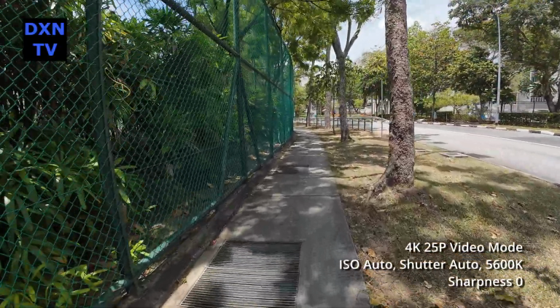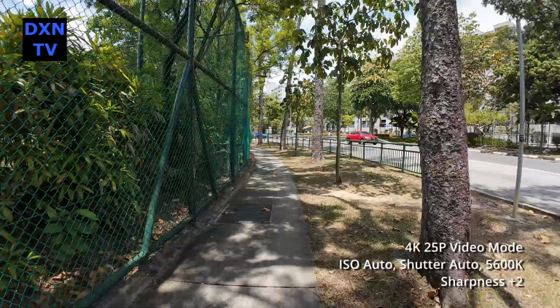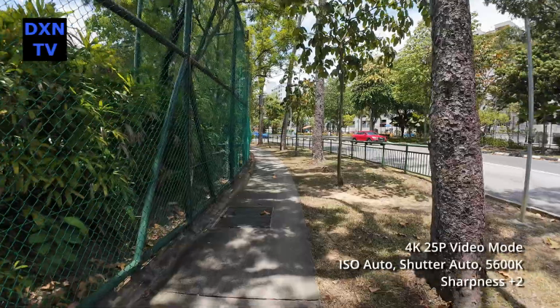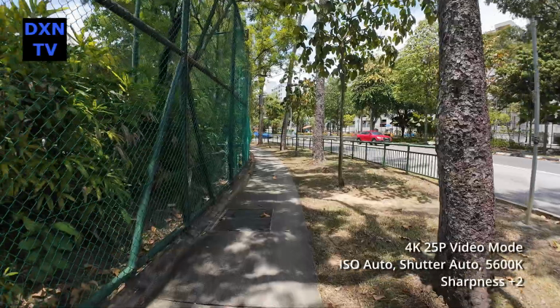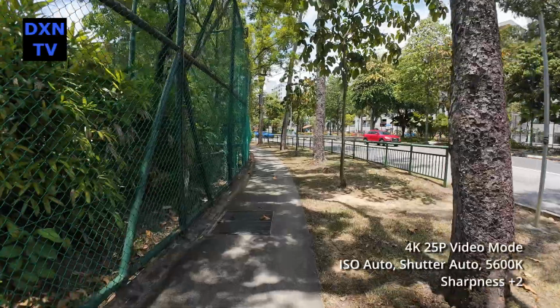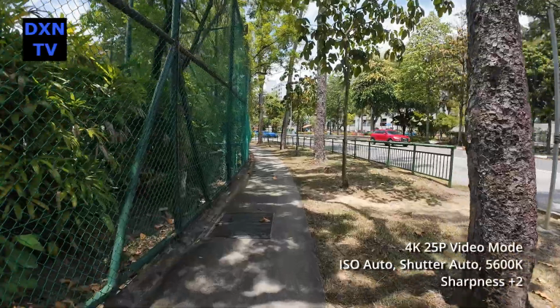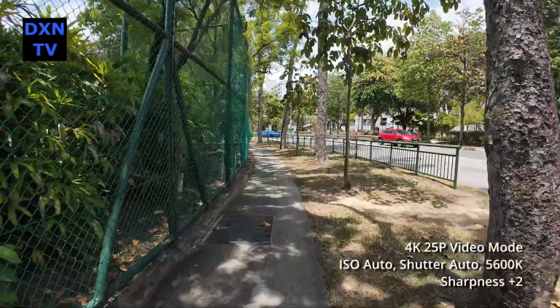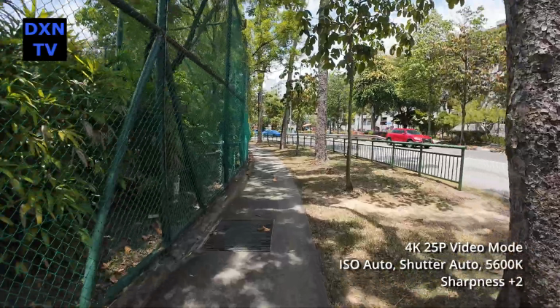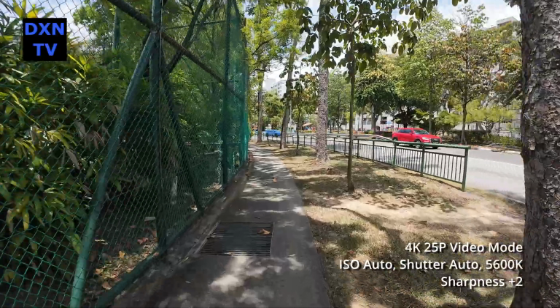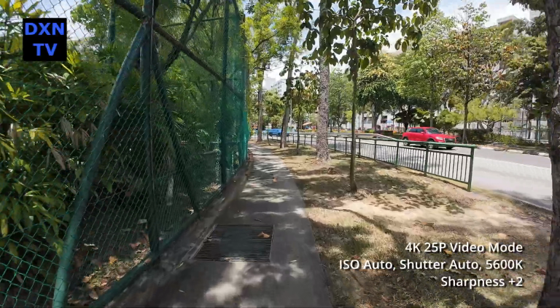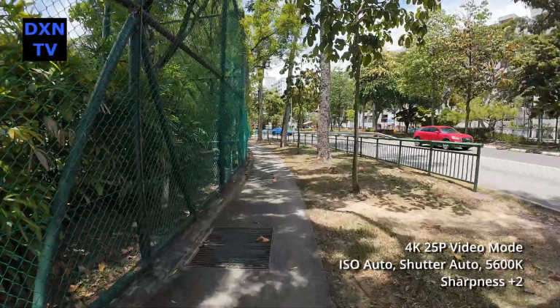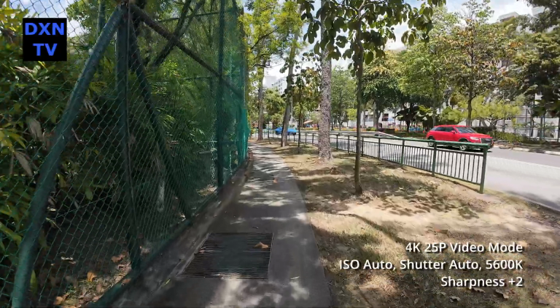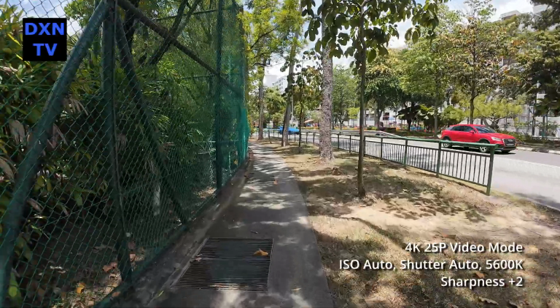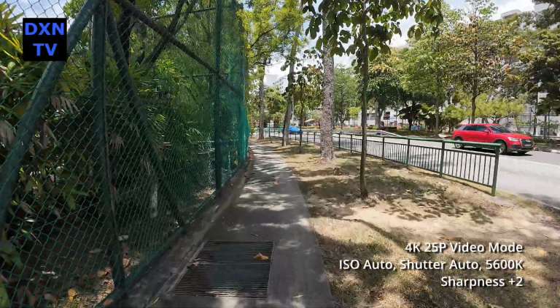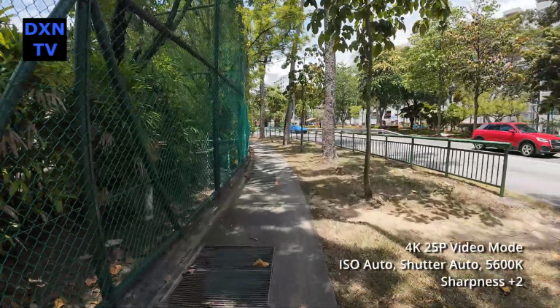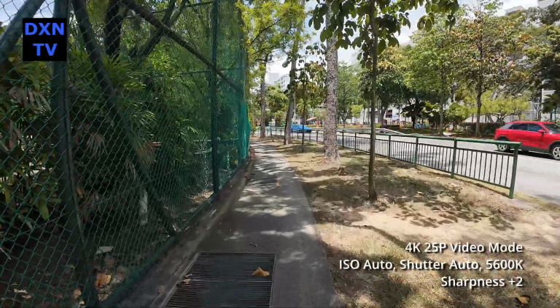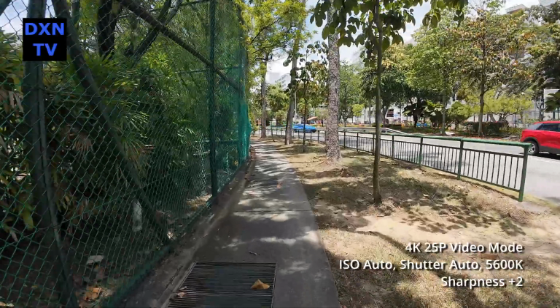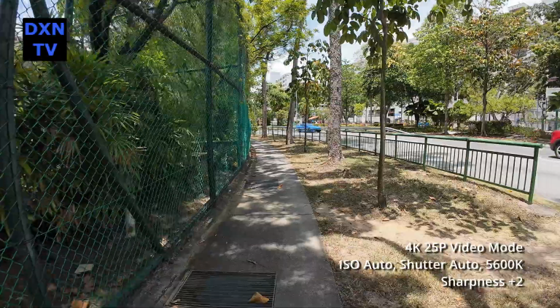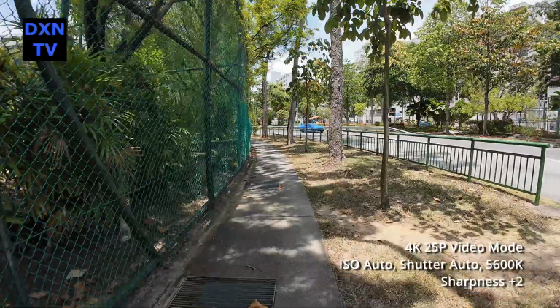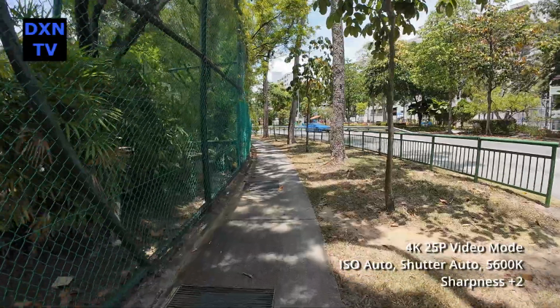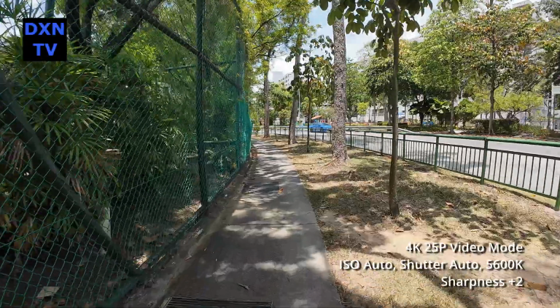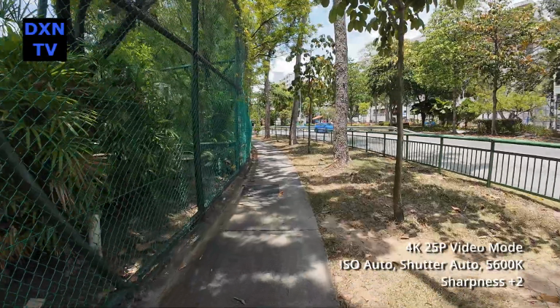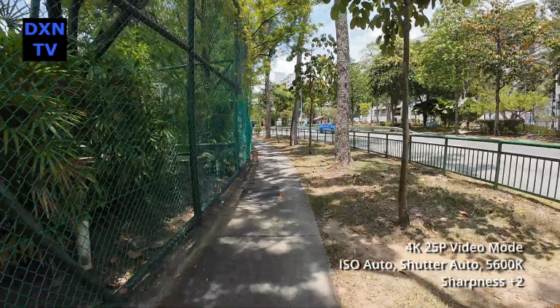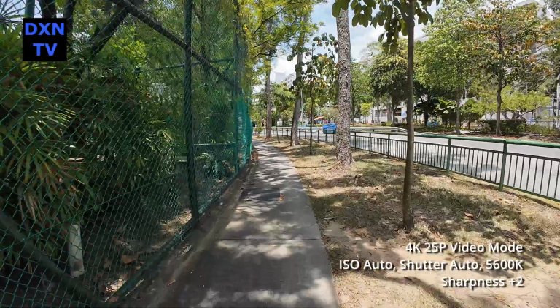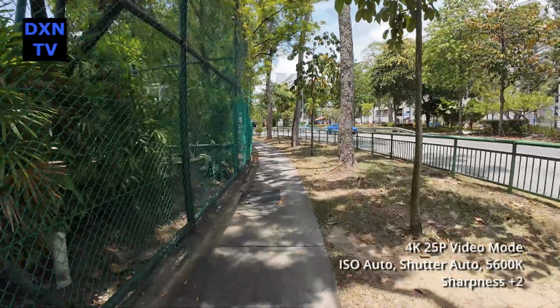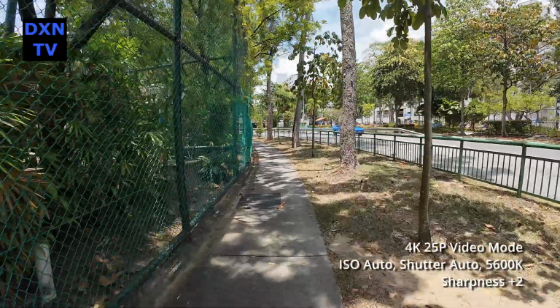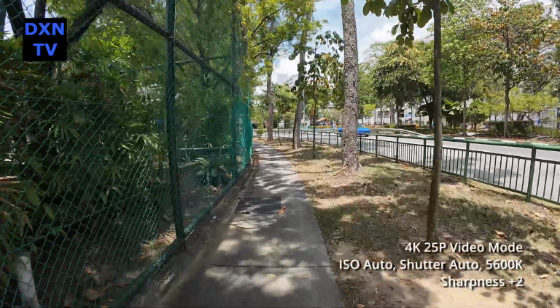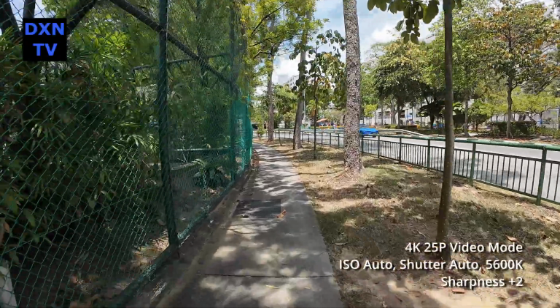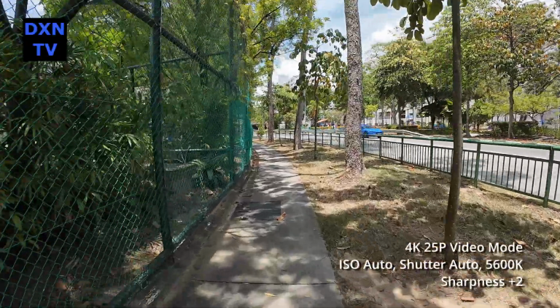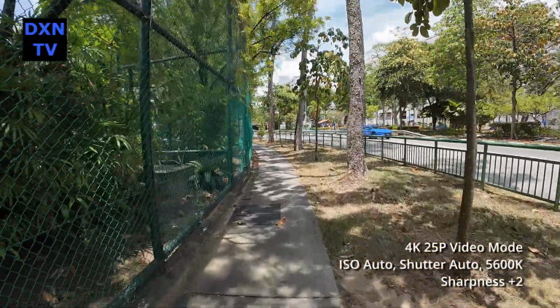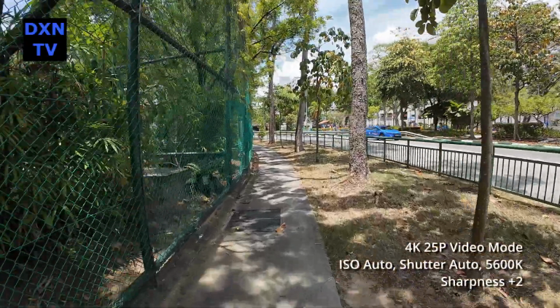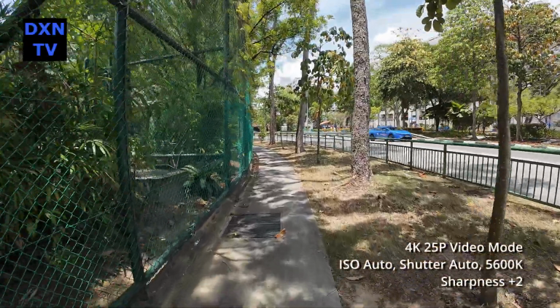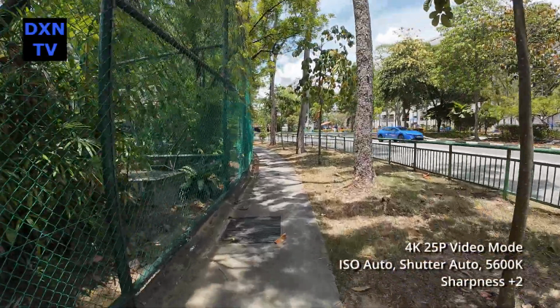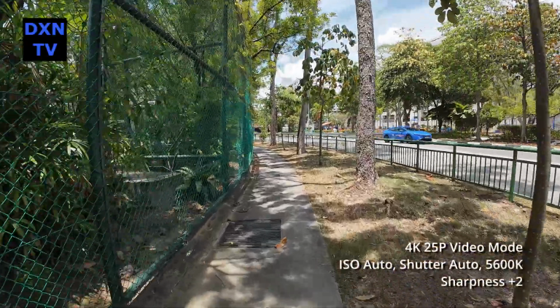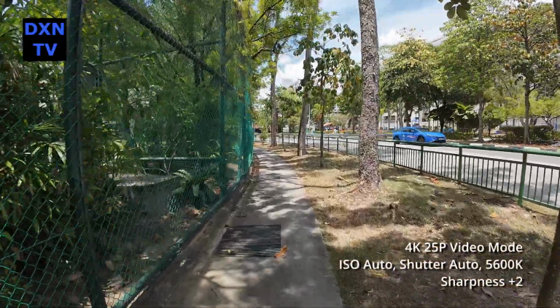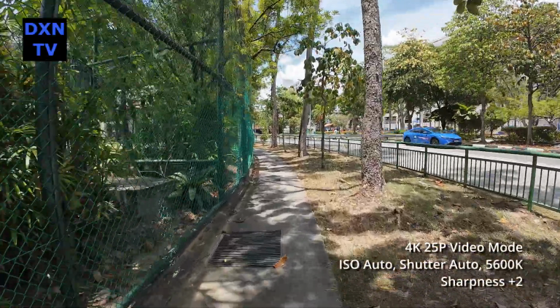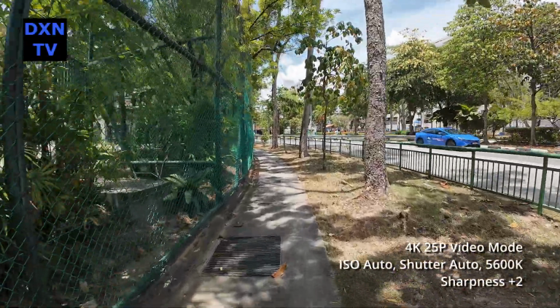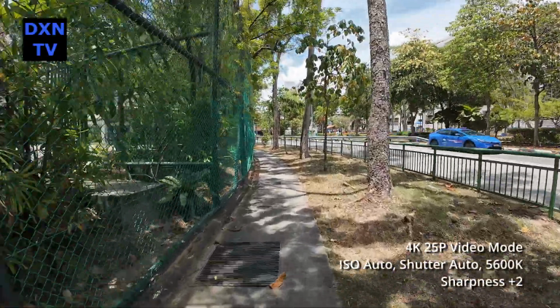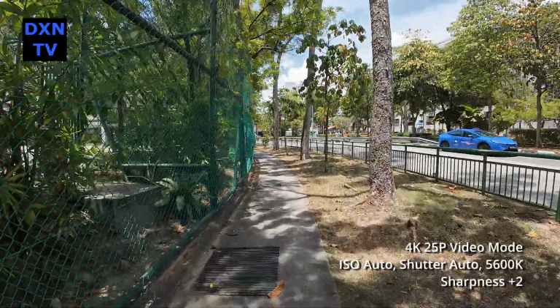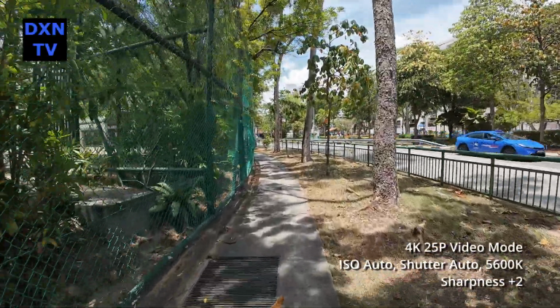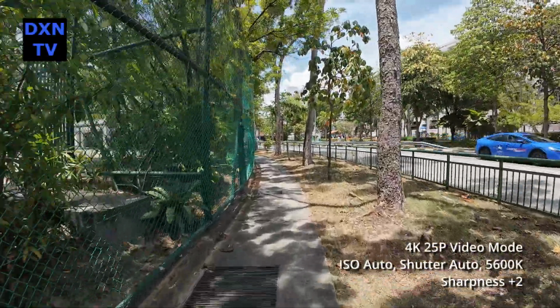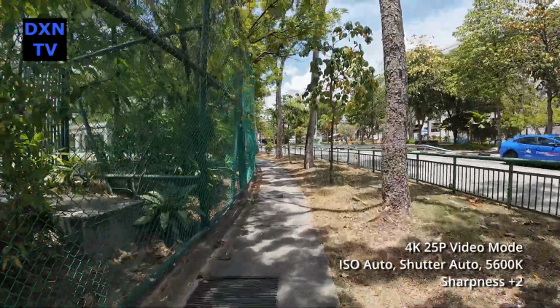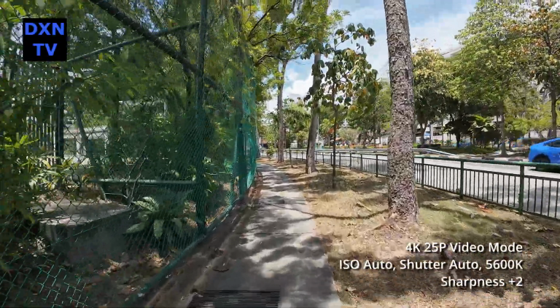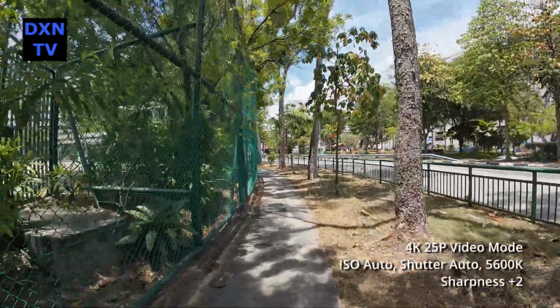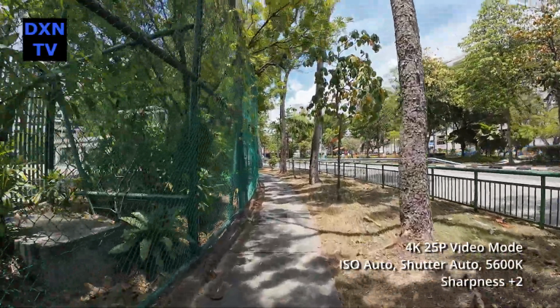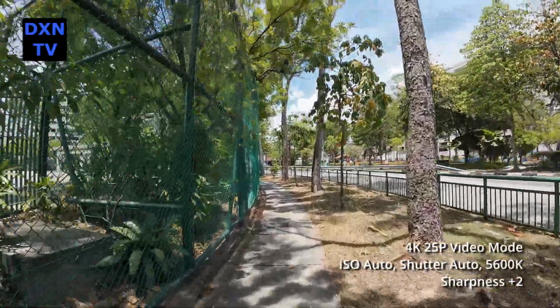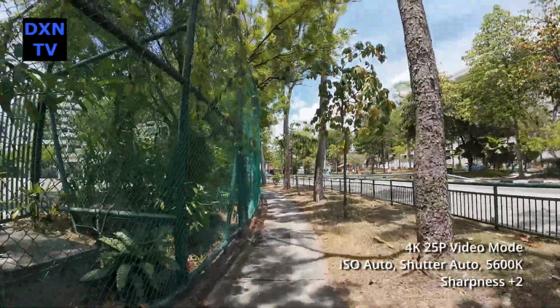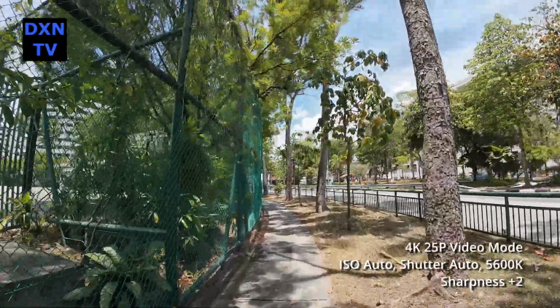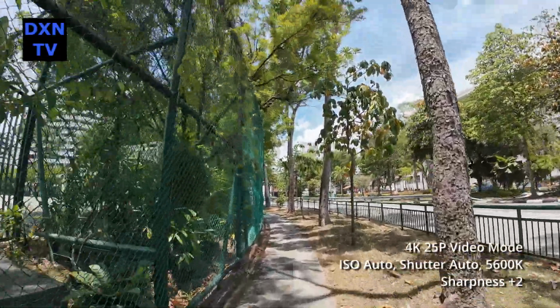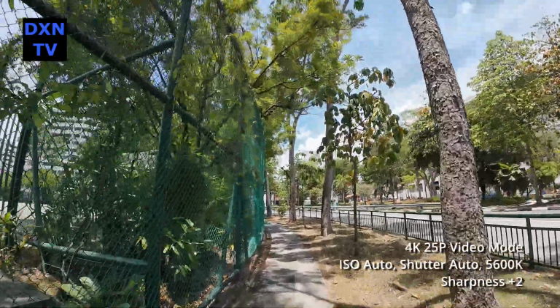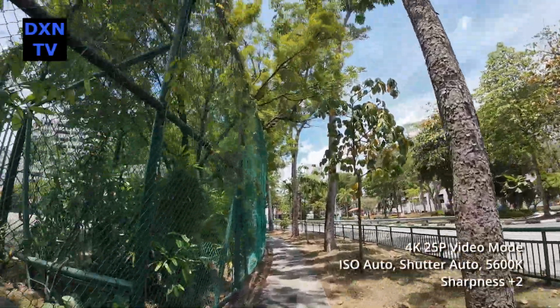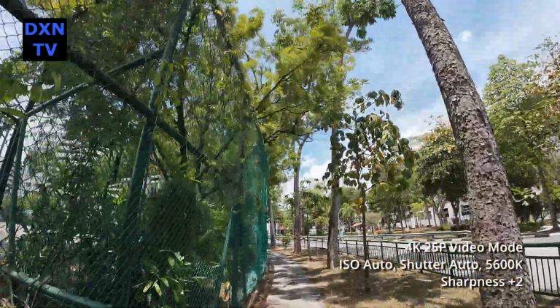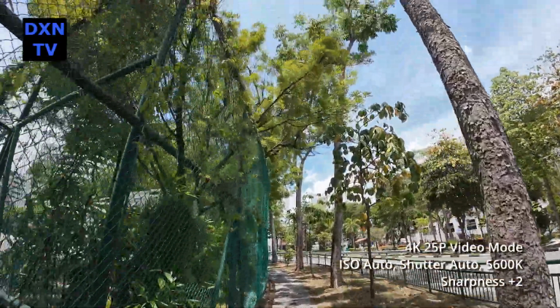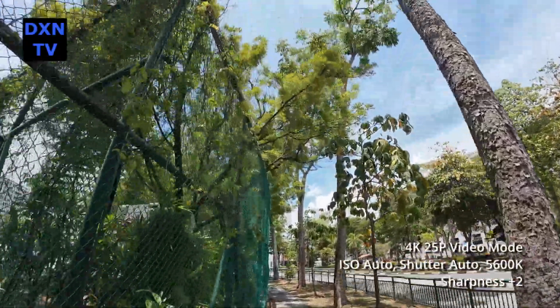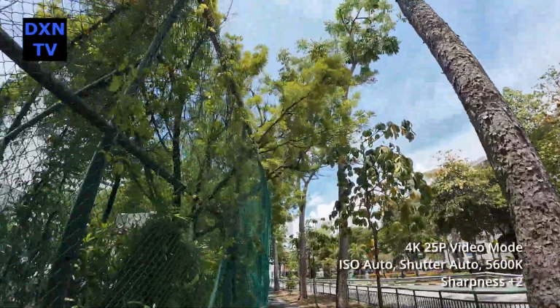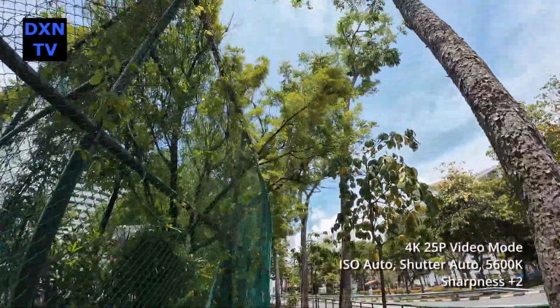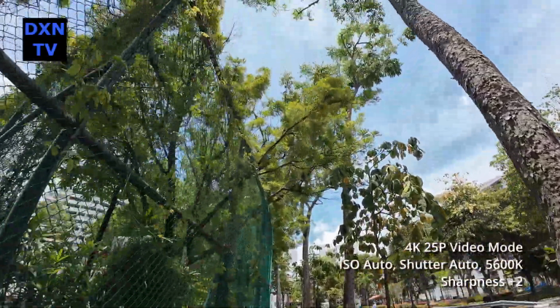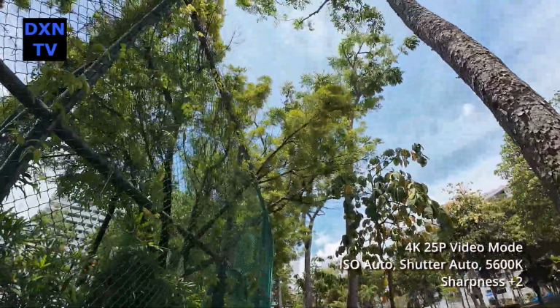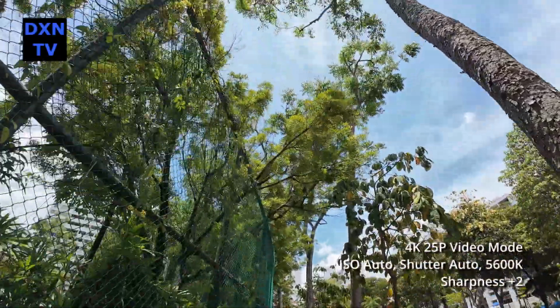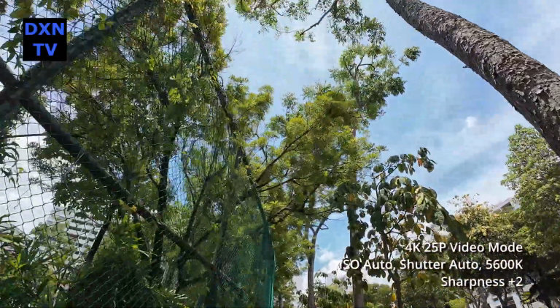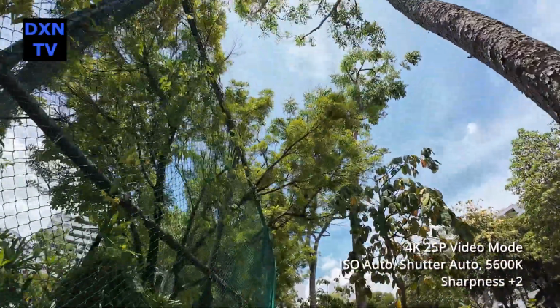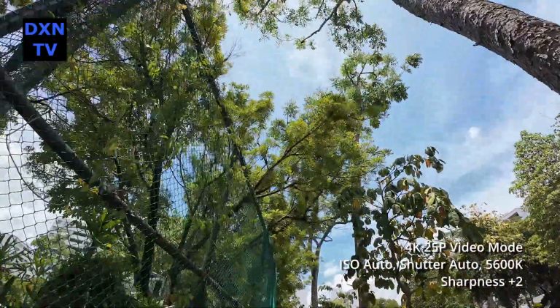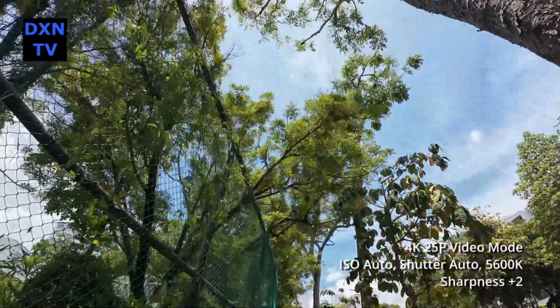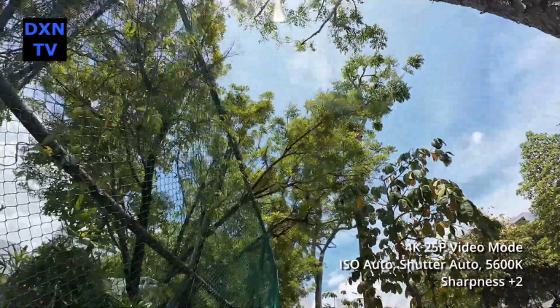This is at sharpness plus 2. We think at plus 2 settings, the image looks unnatural and surrealistic.